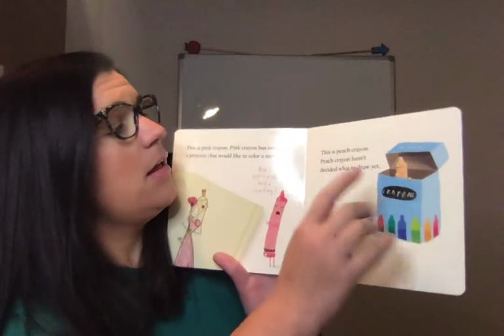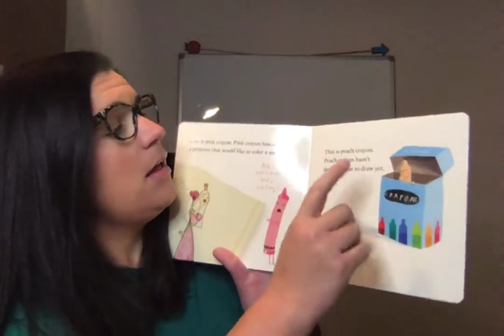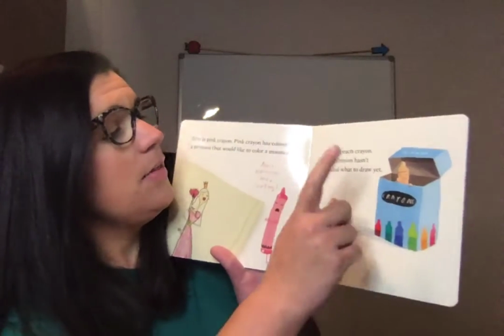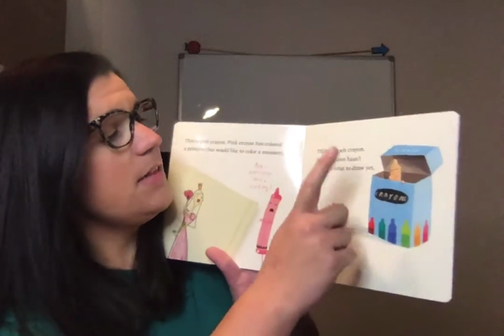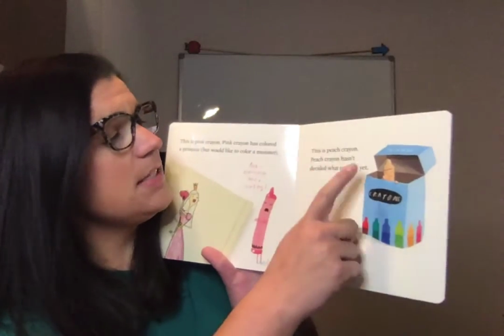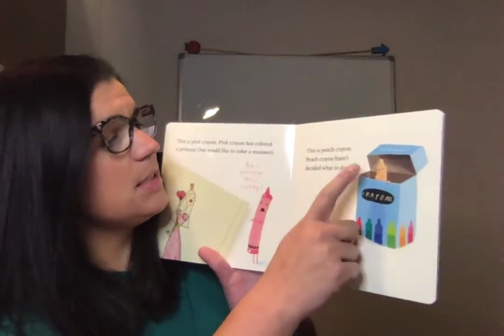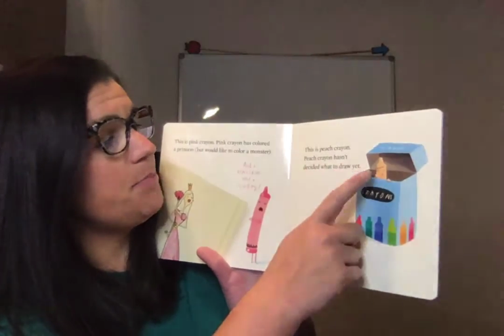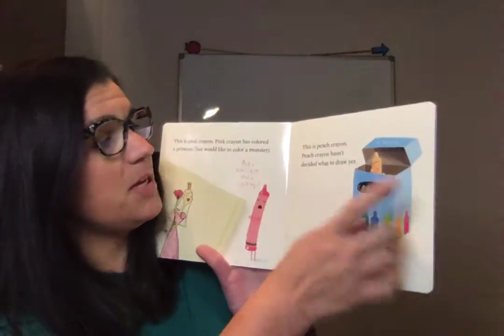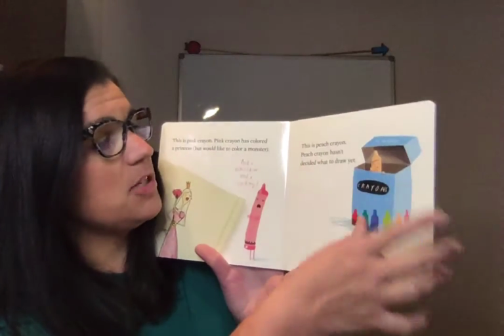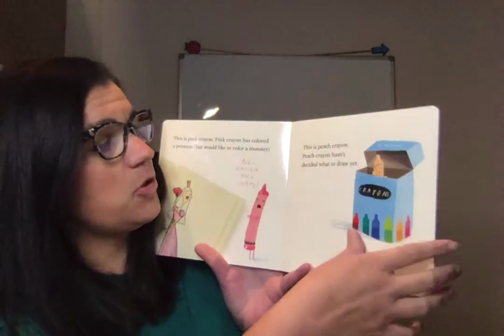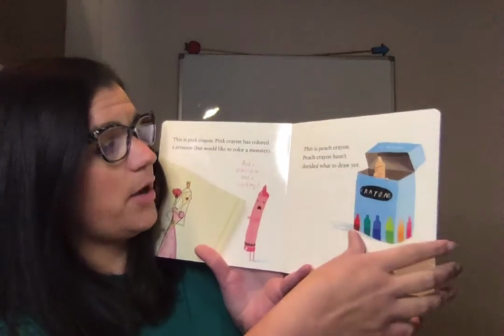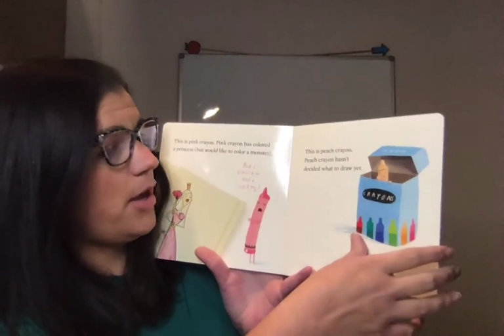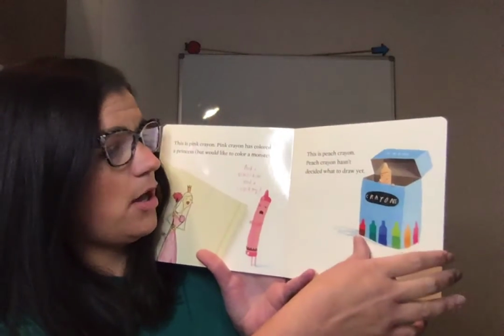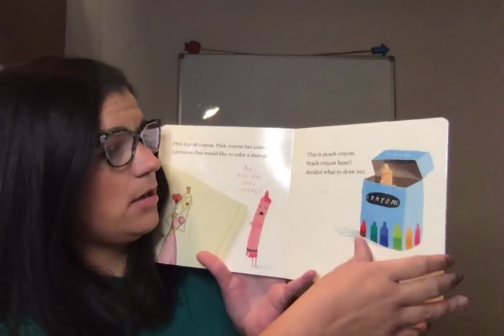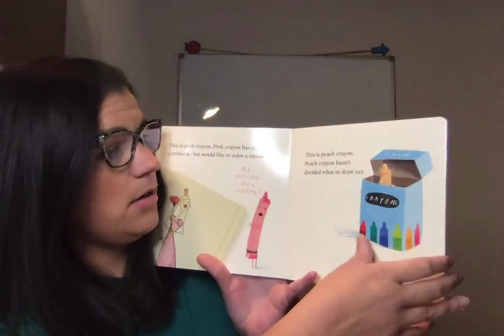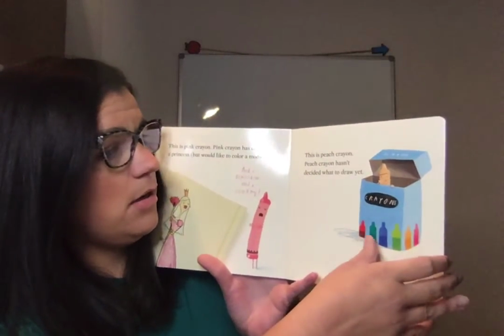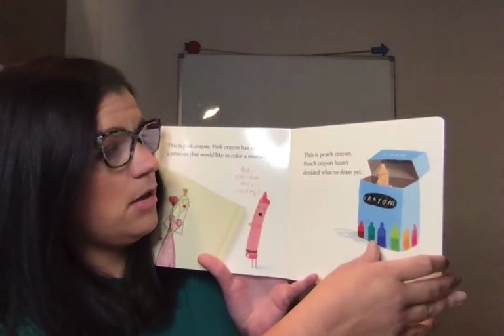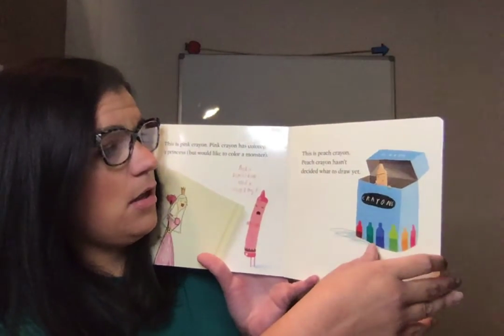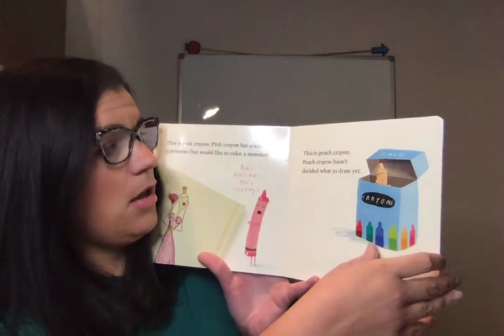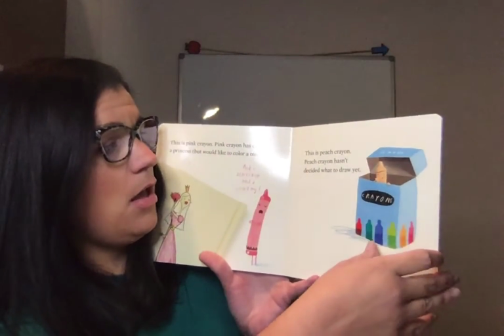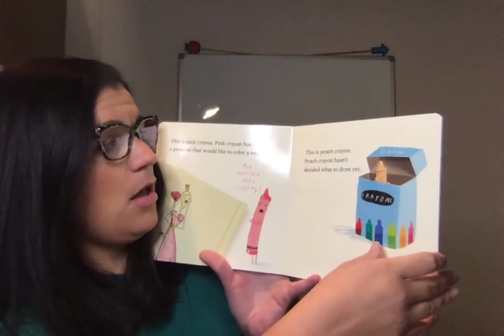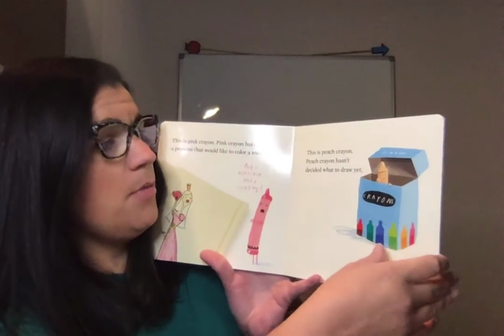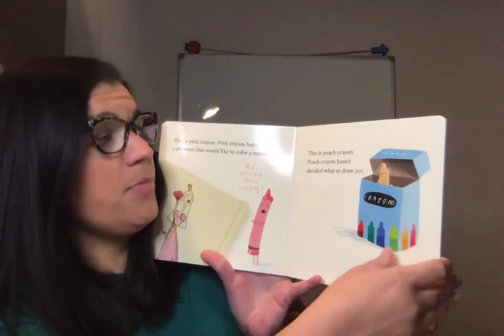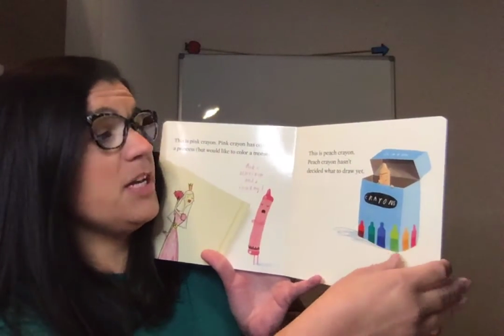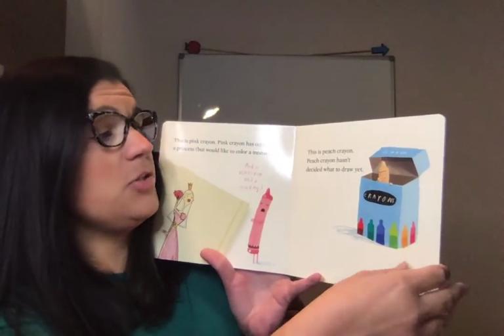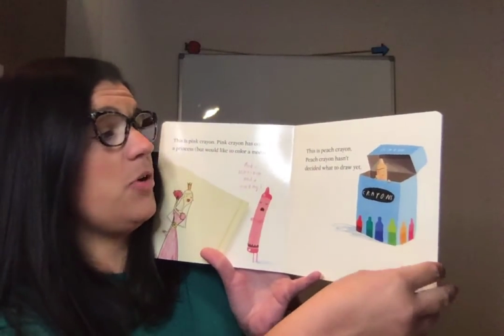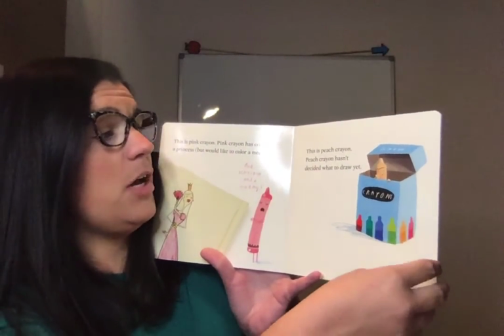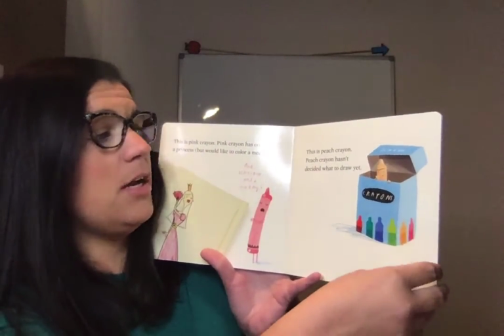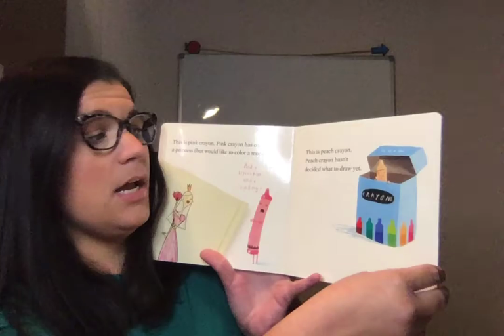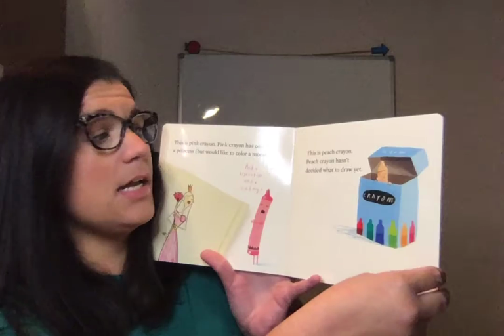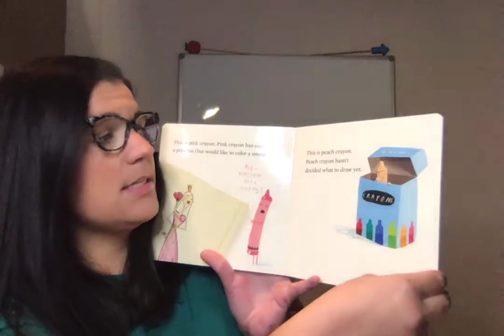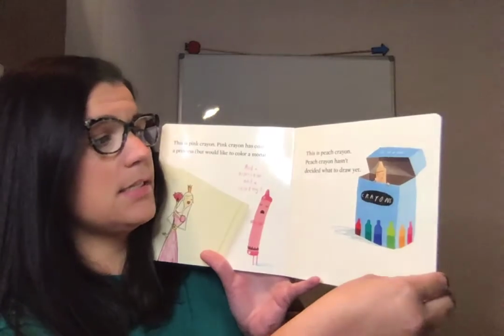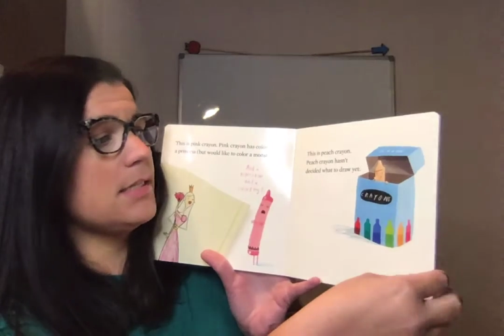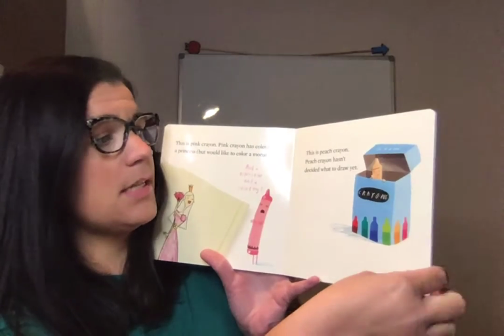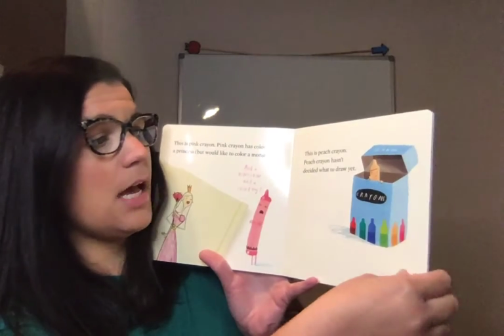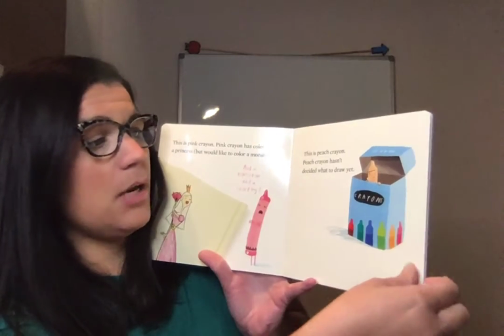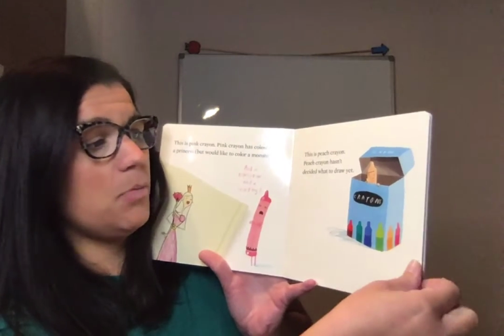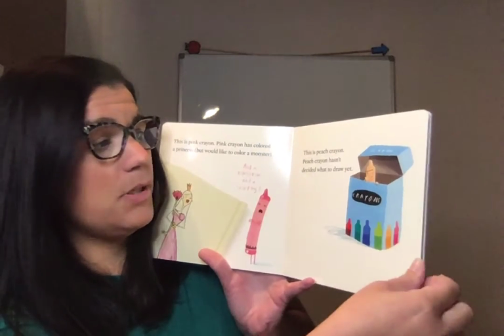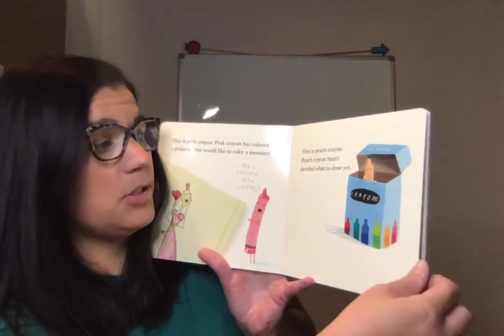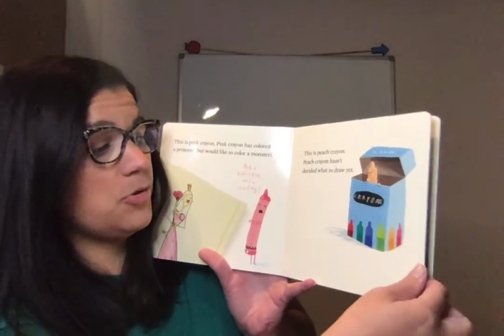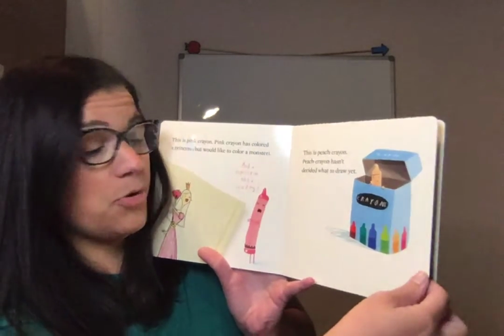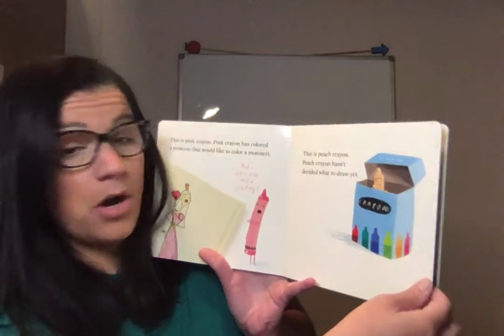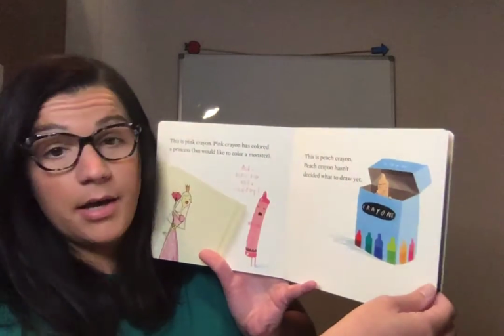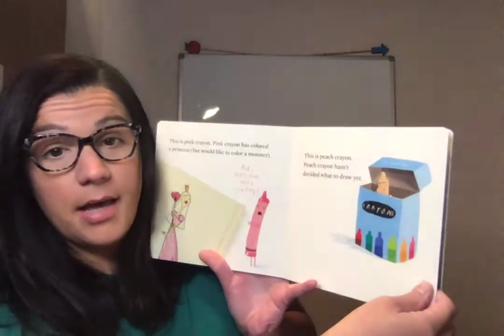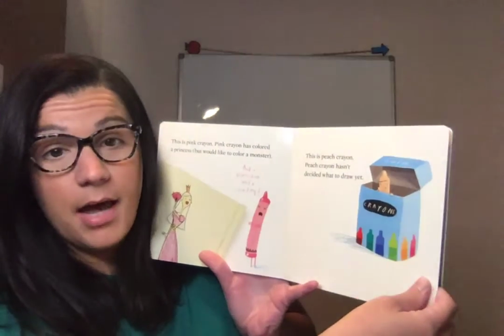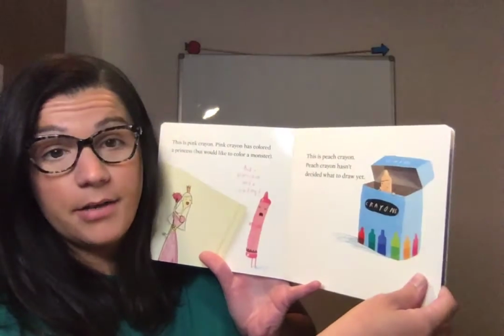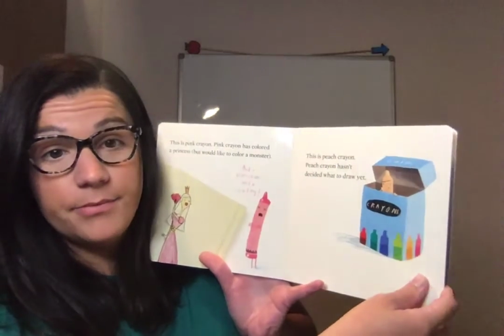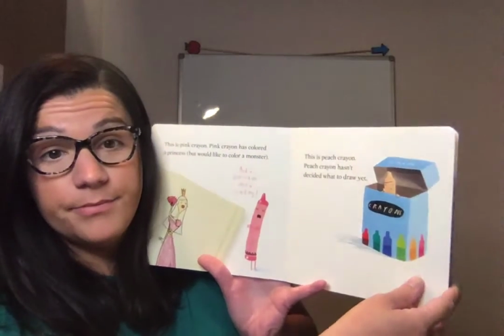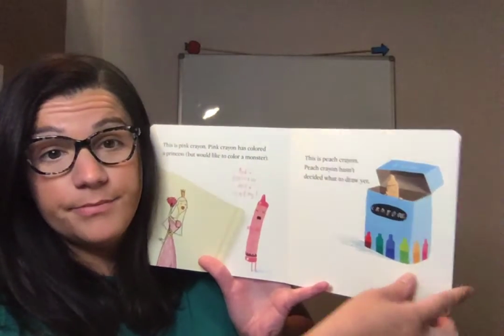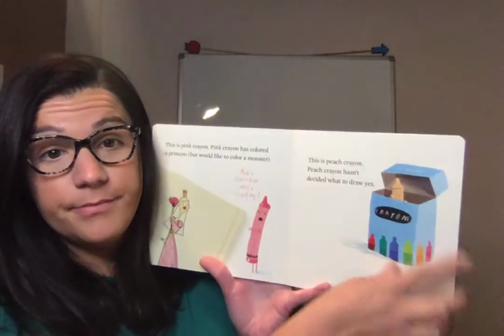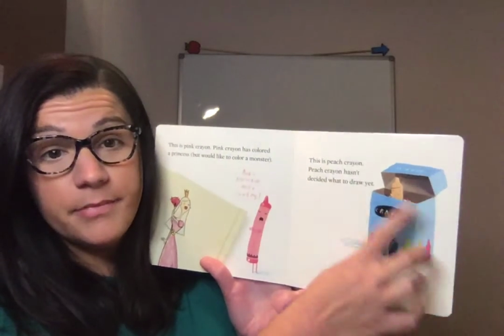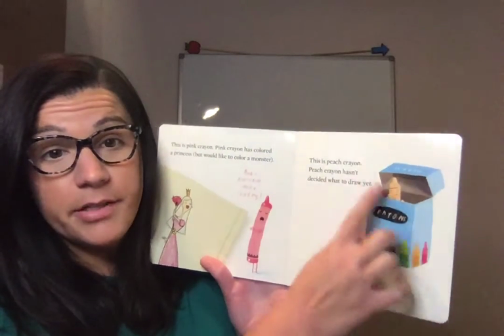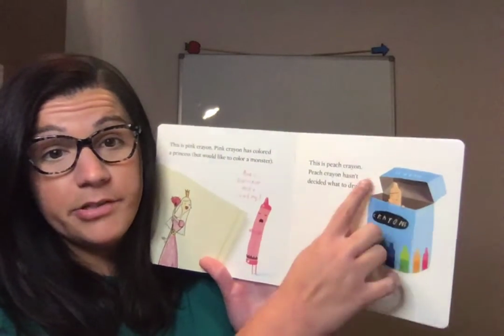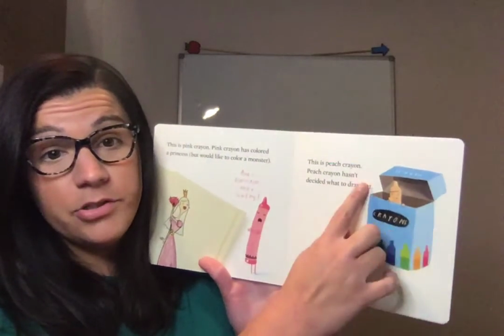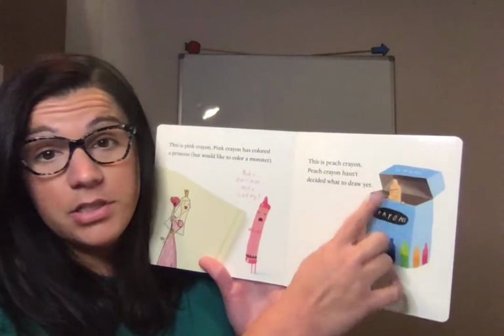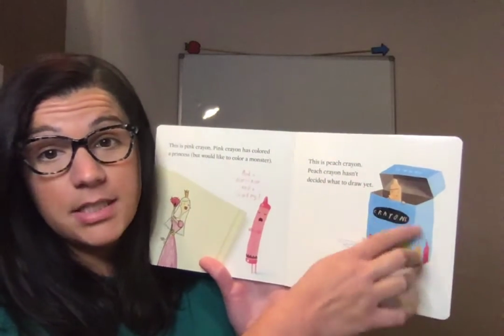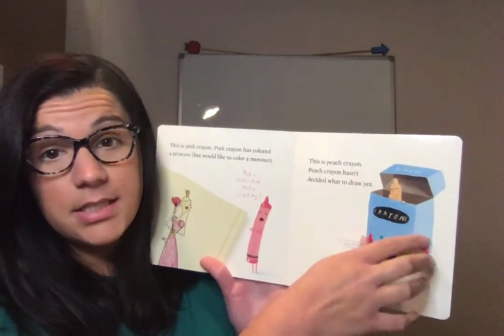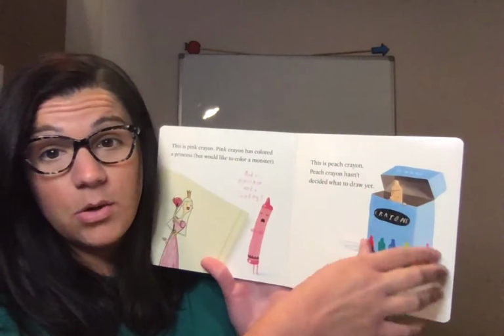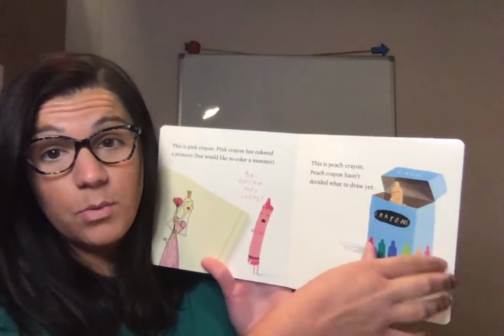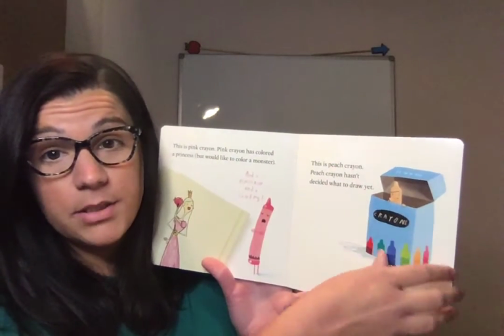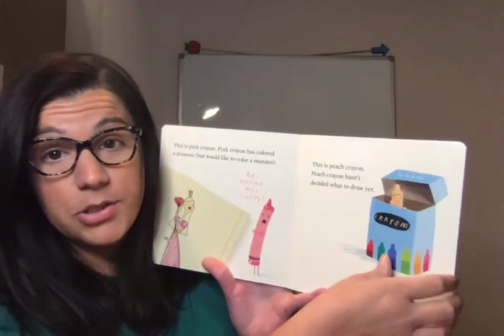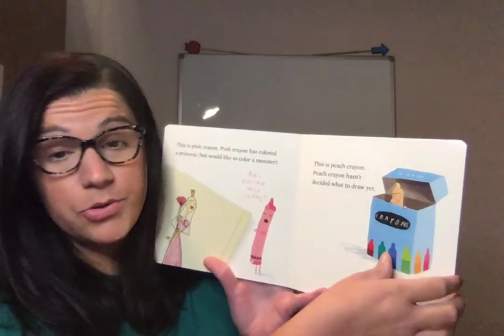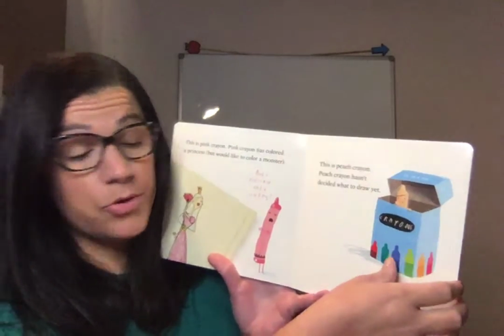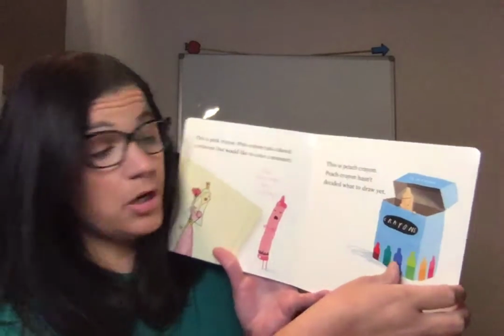This is peach crayon. Peach crayon hasn't decided what to draw yet. She doesn't know what to draw.